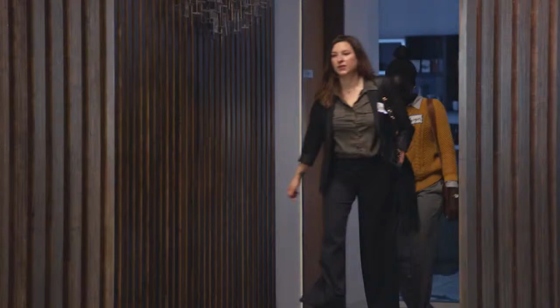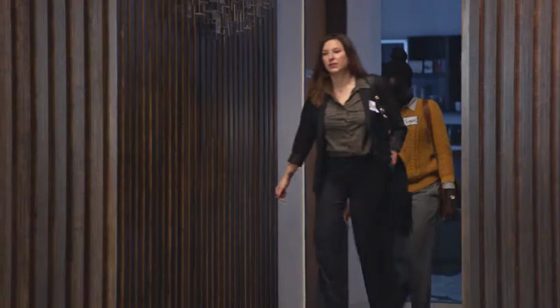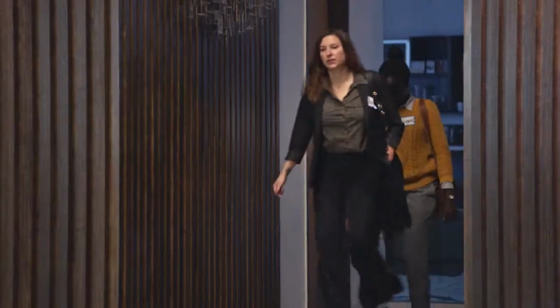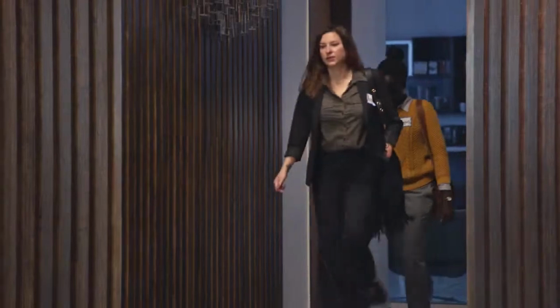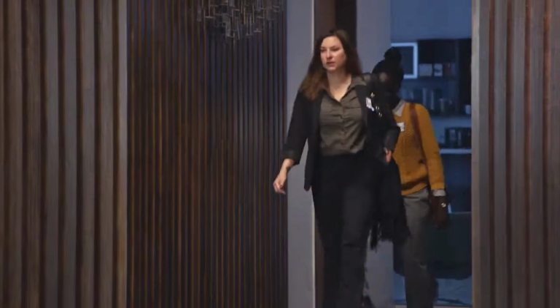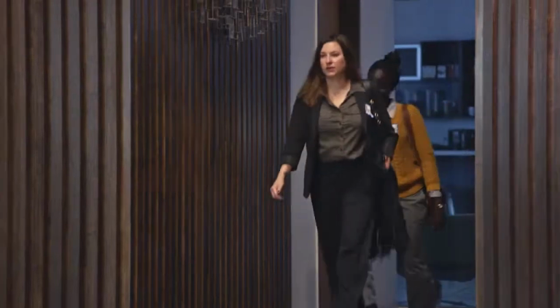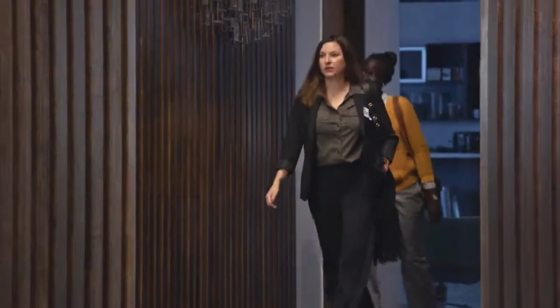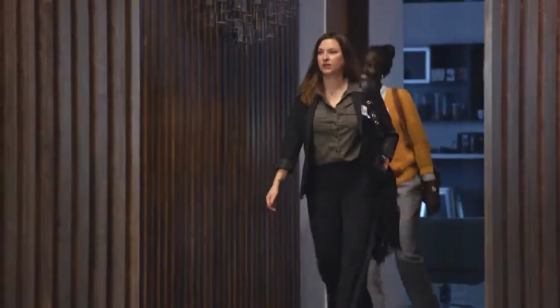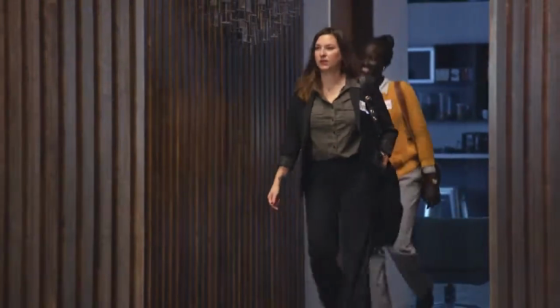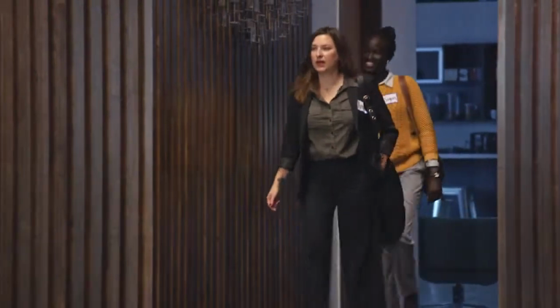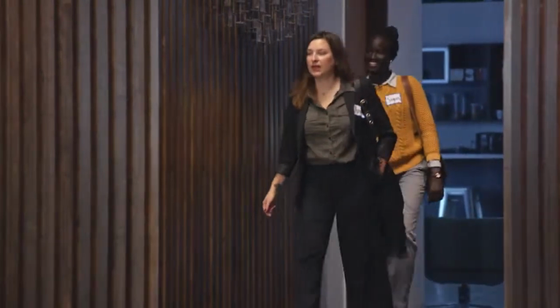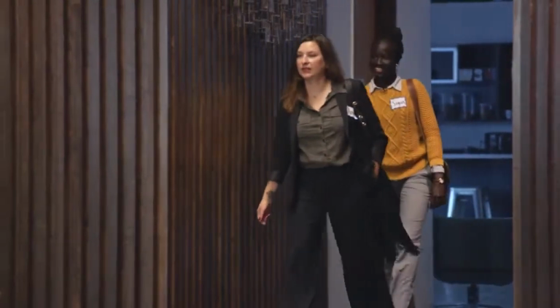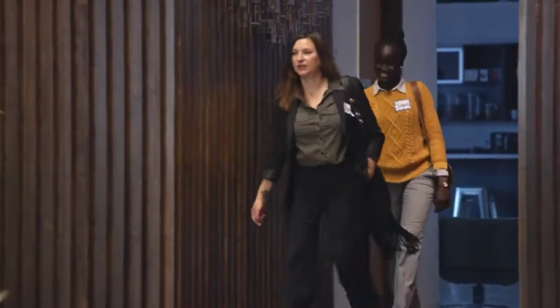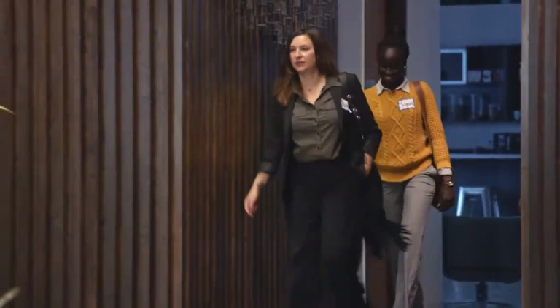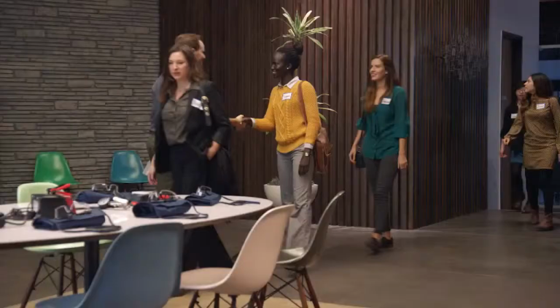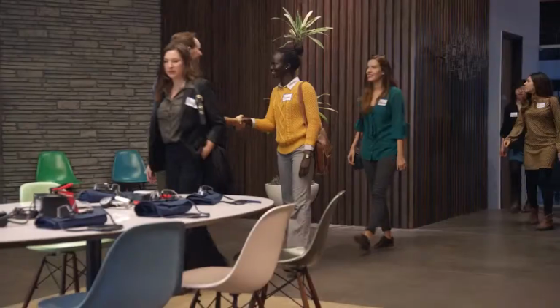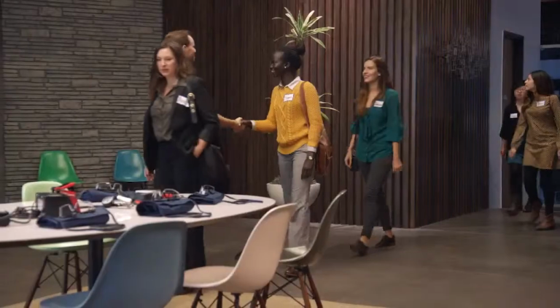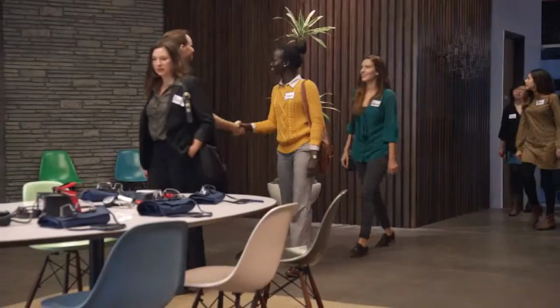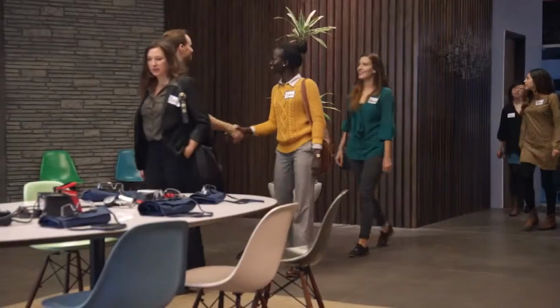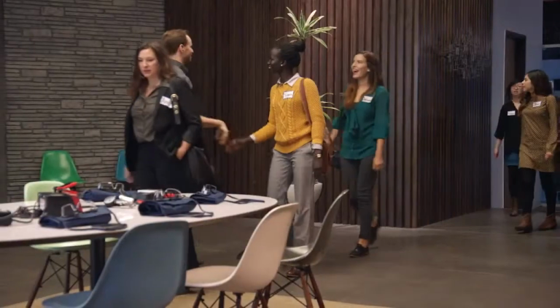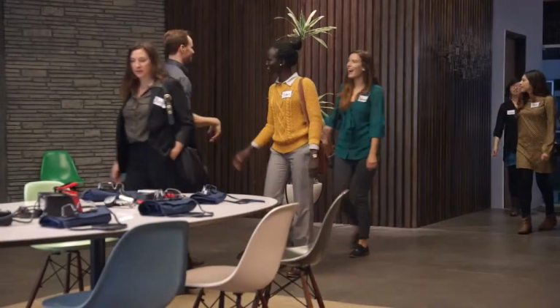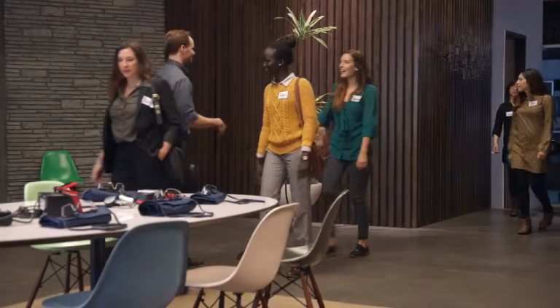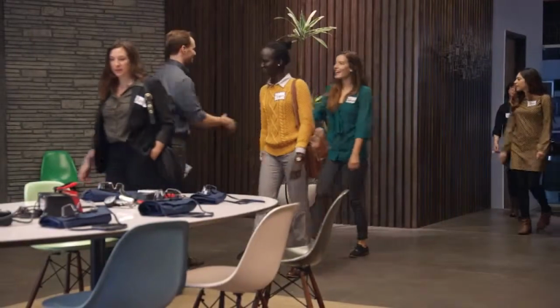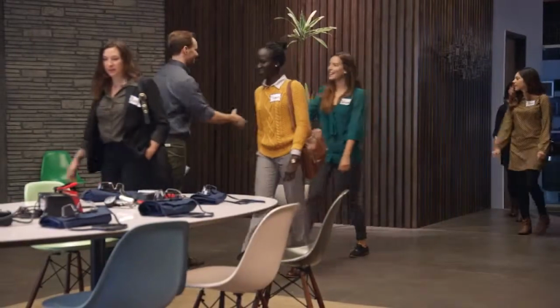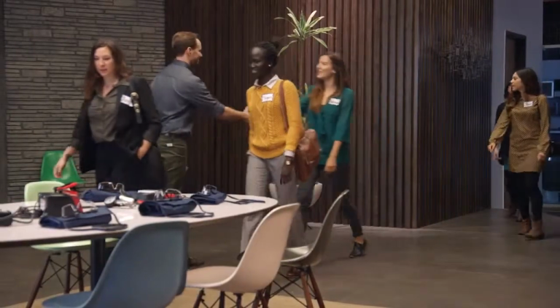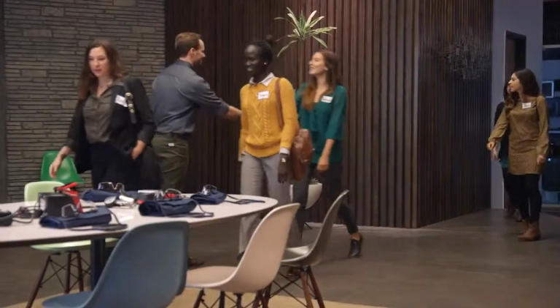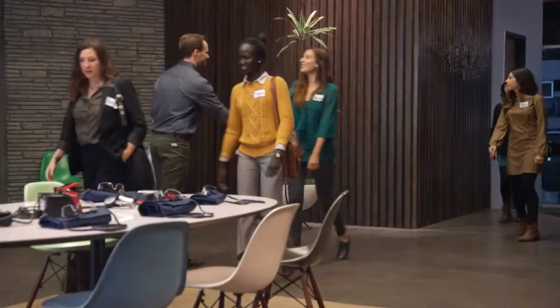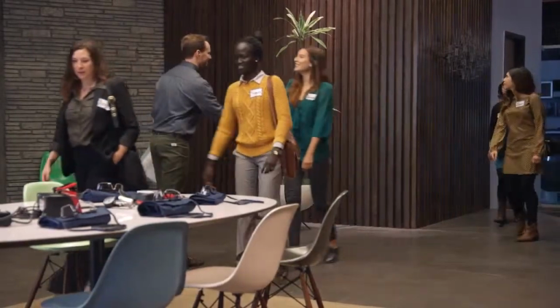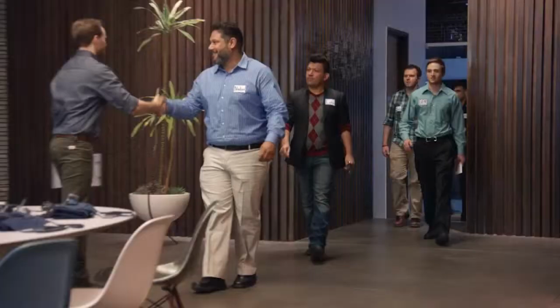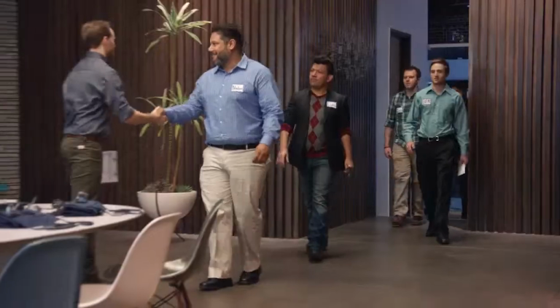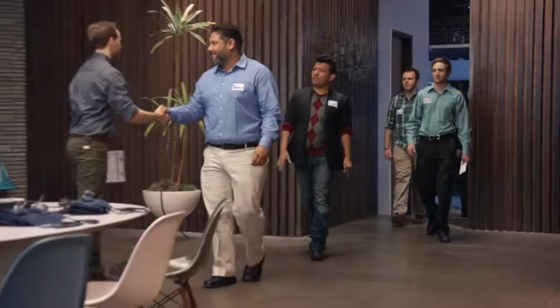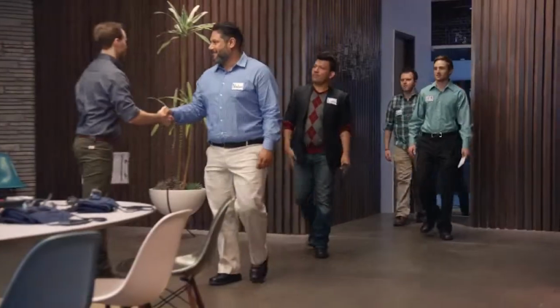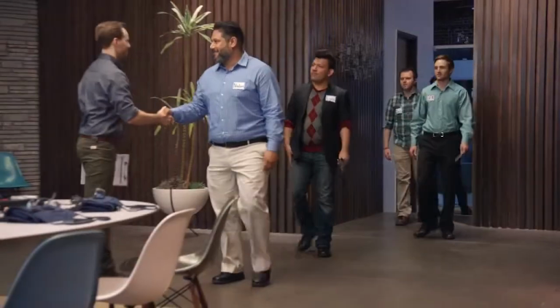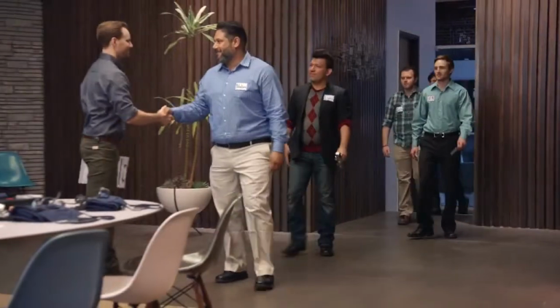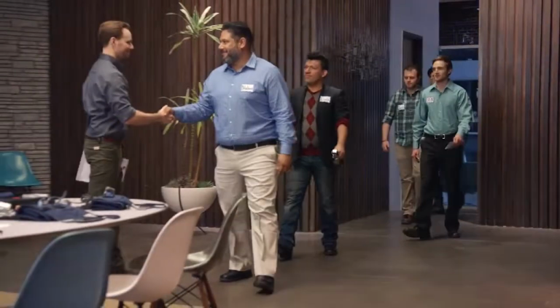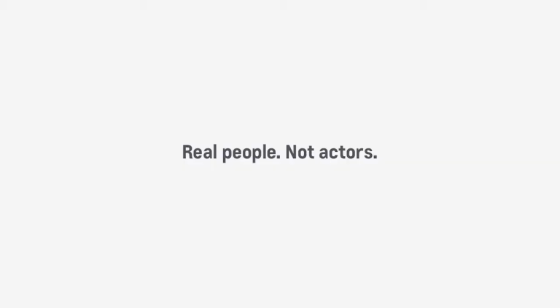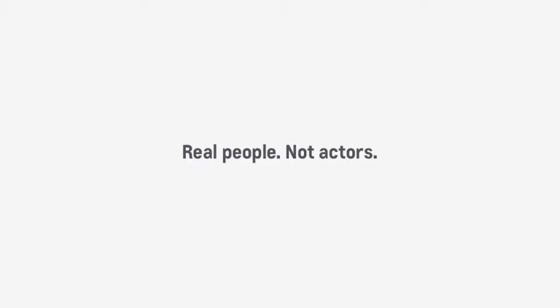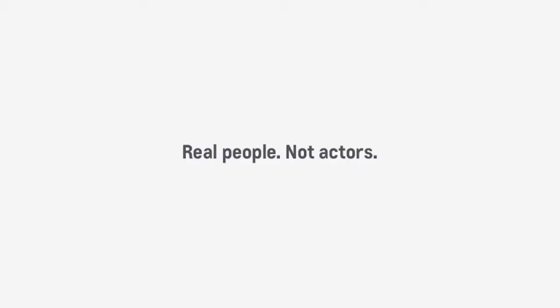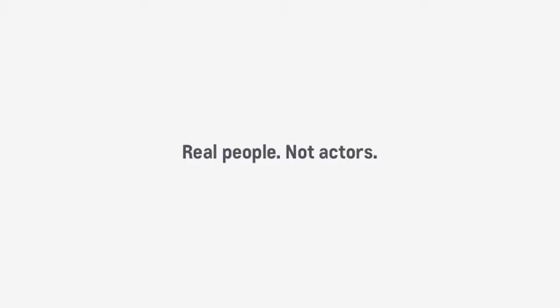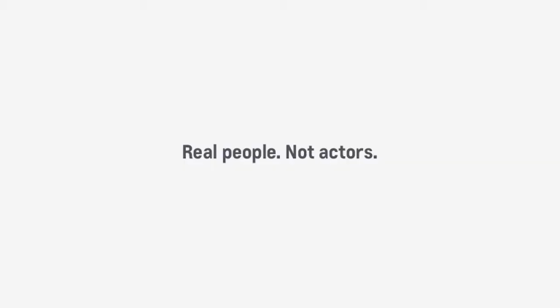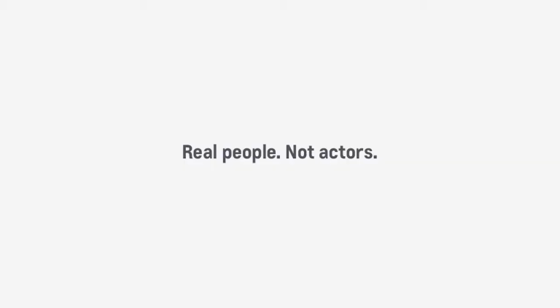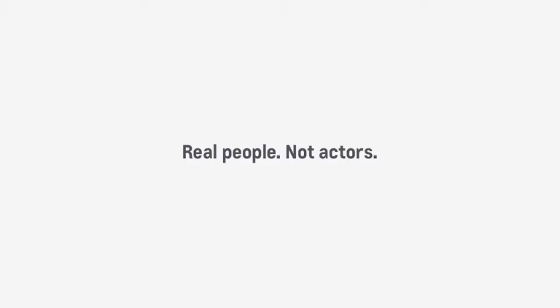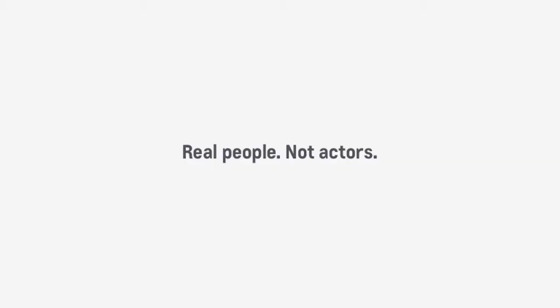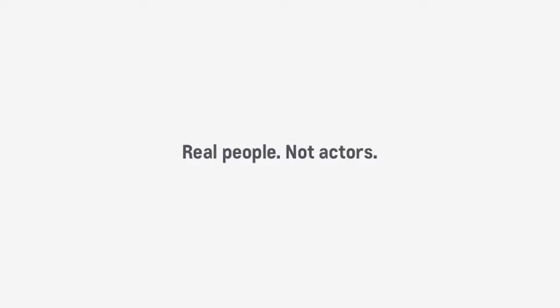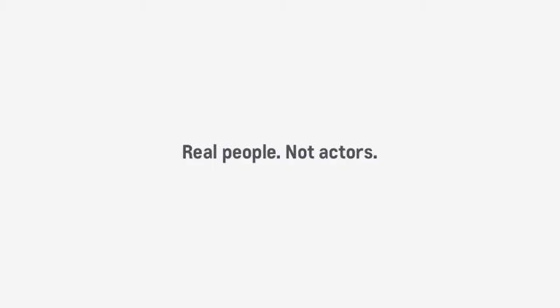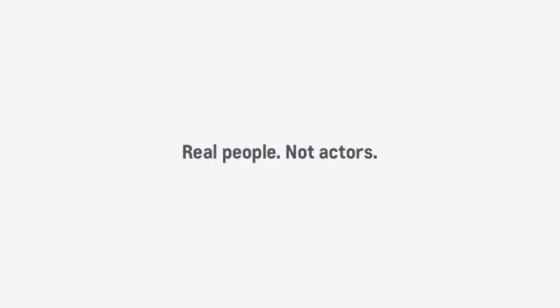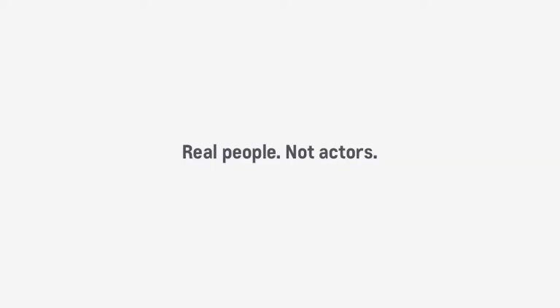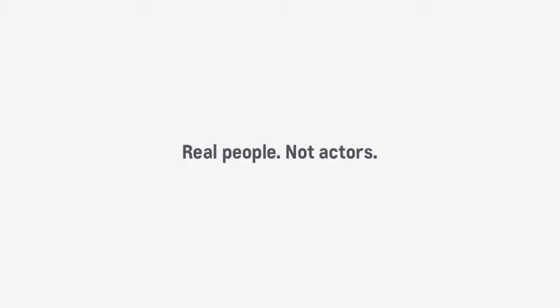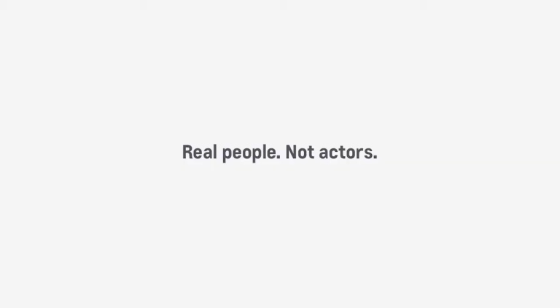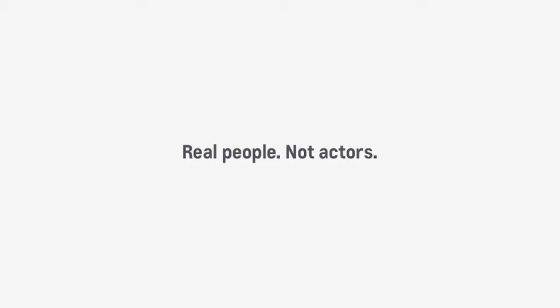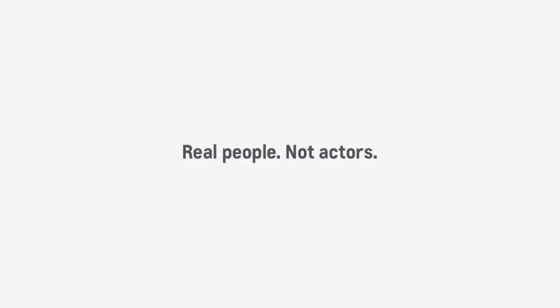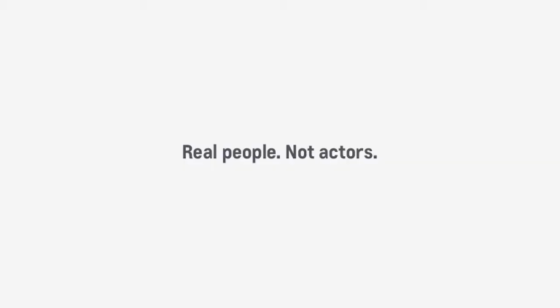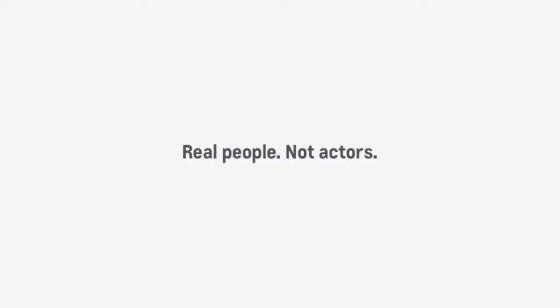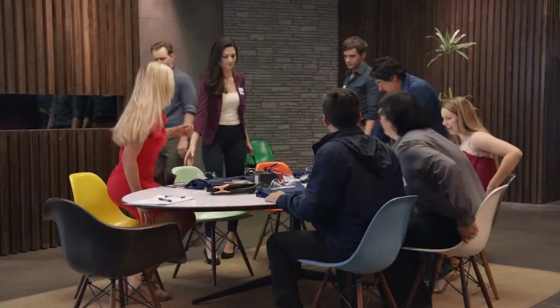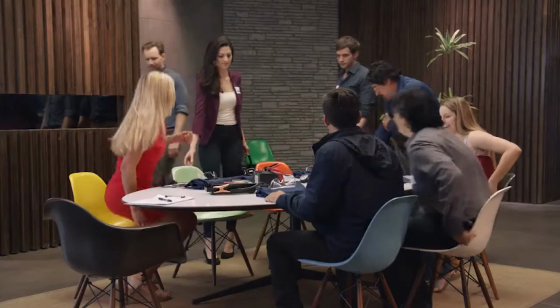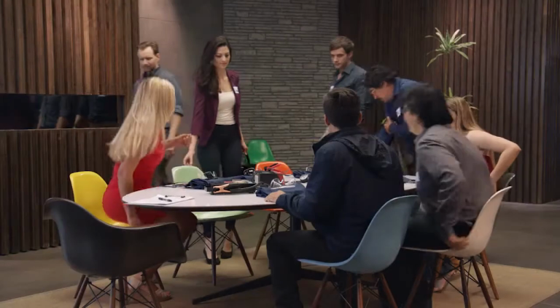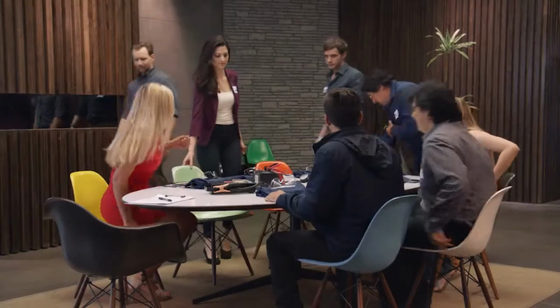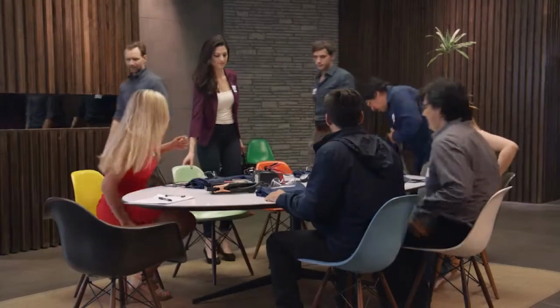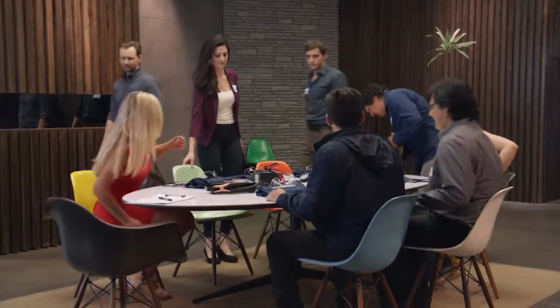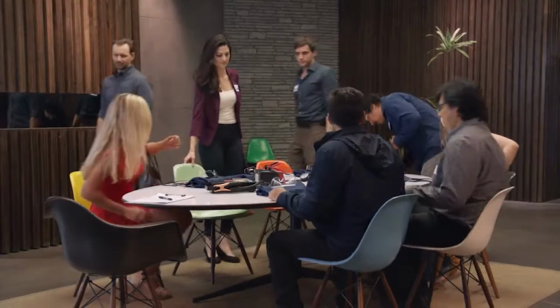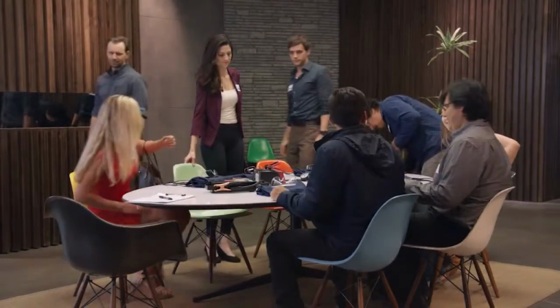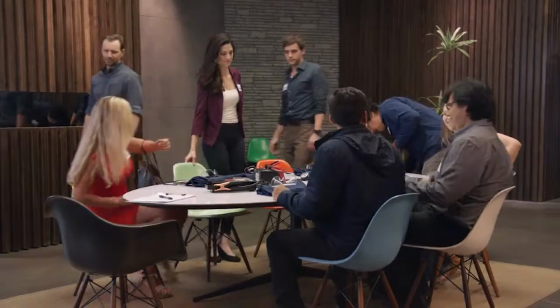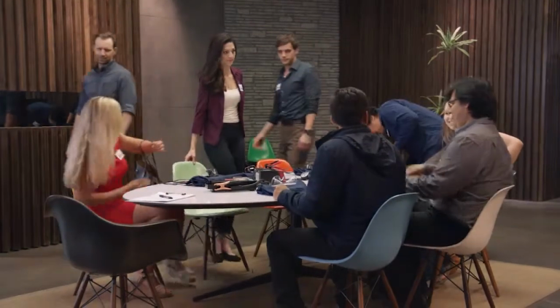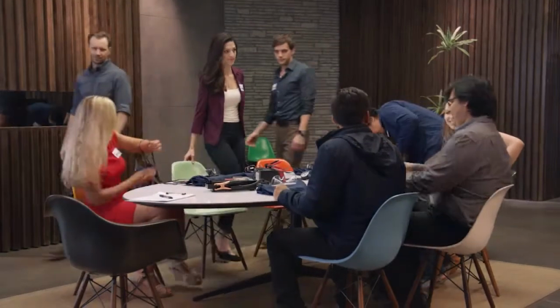Hello. Hi. Nice to meet you. How's it going? Go ahead and pick a seat.